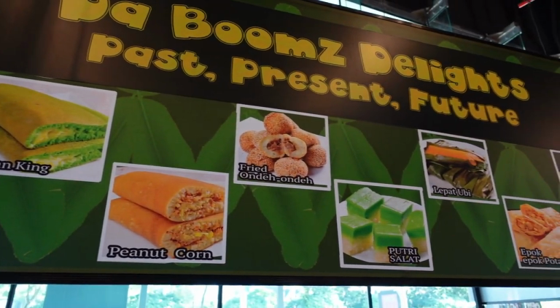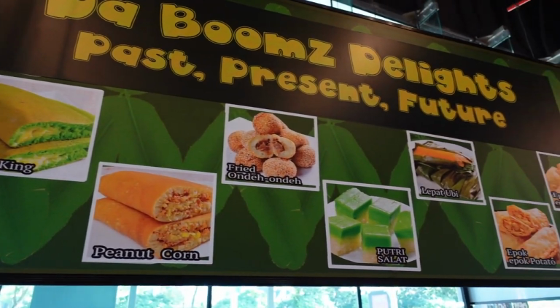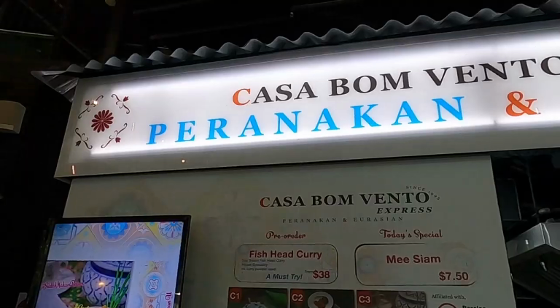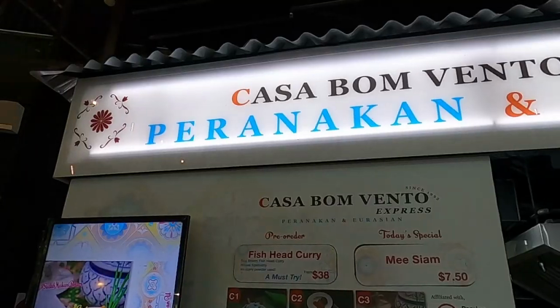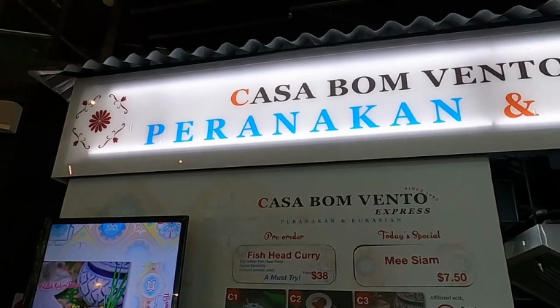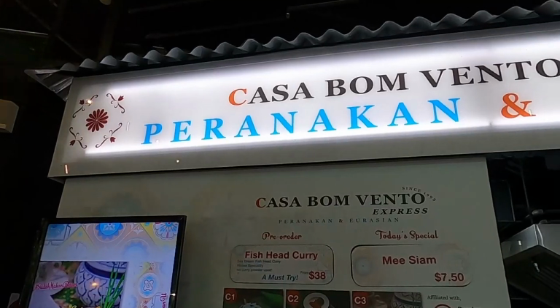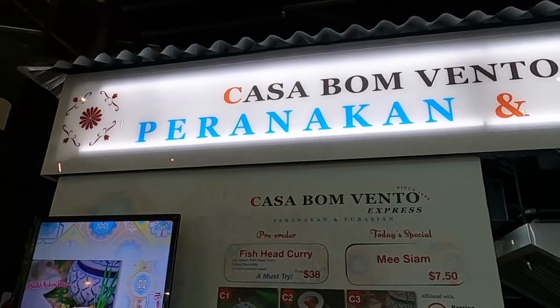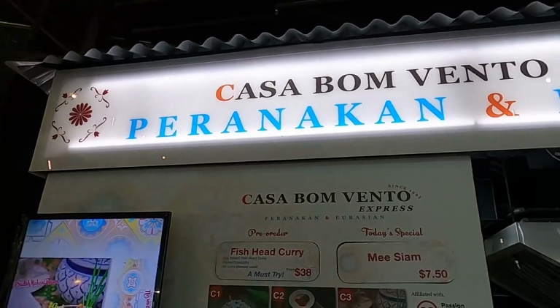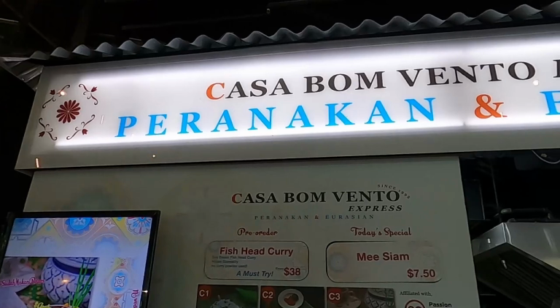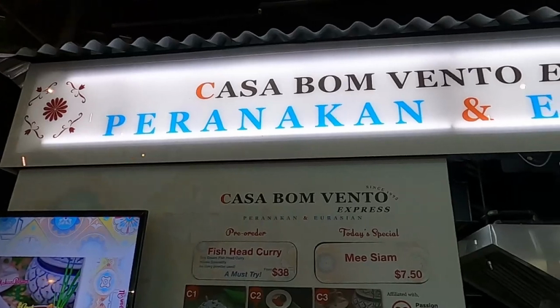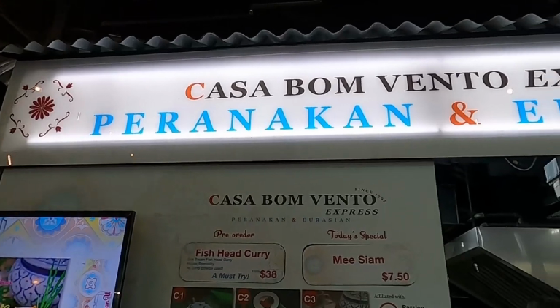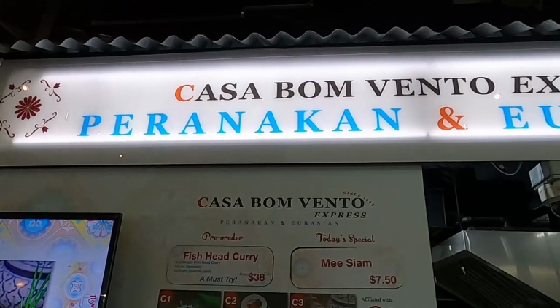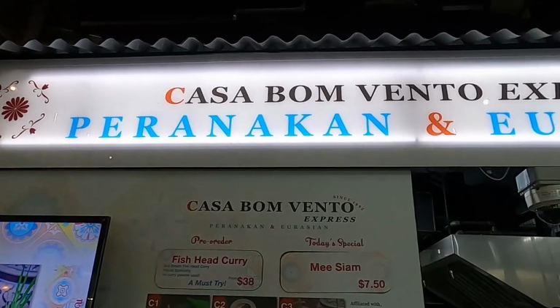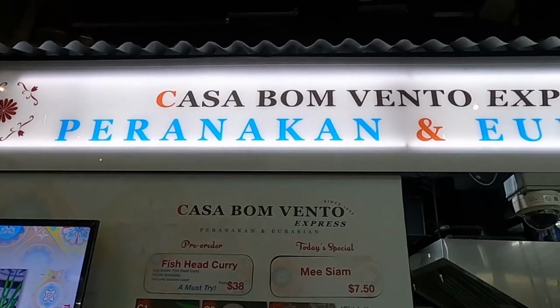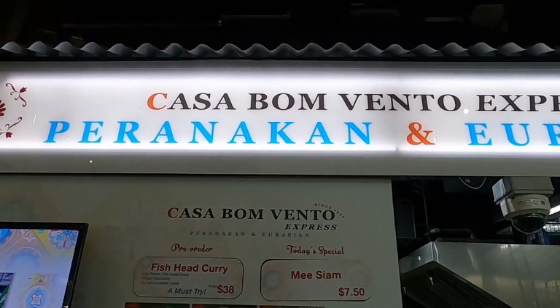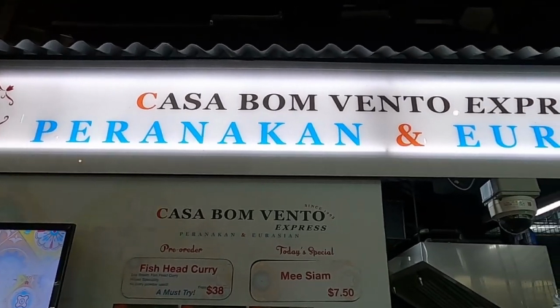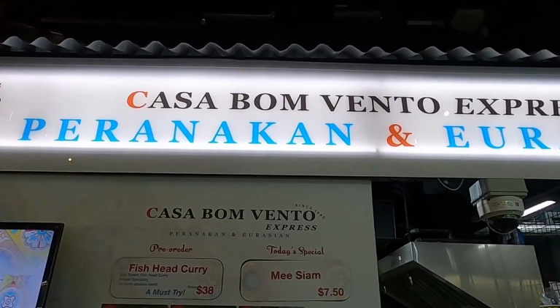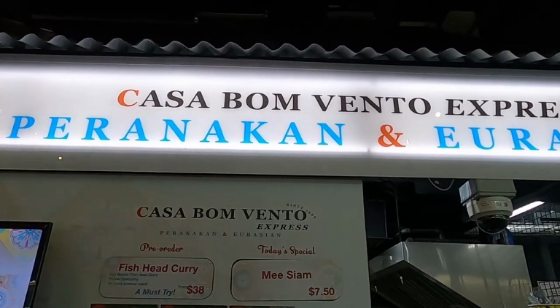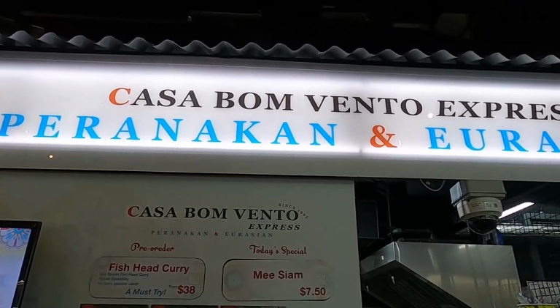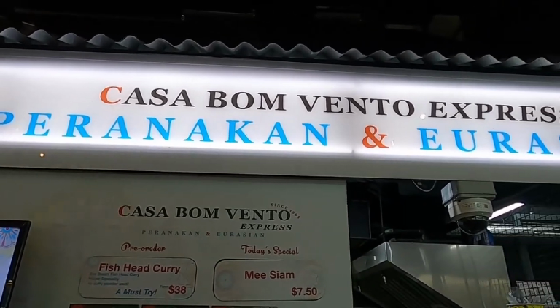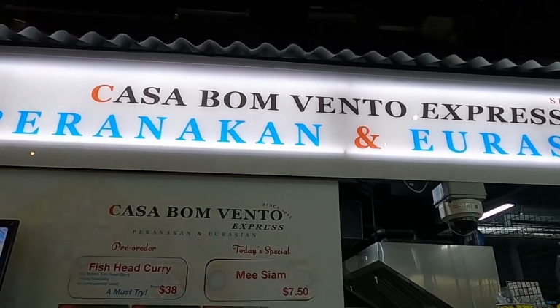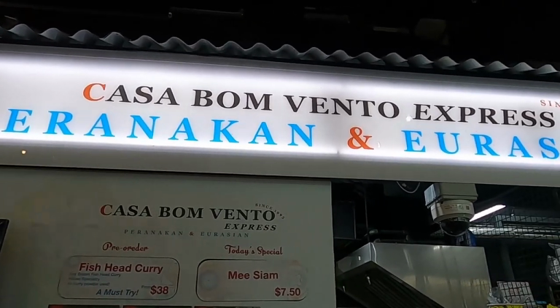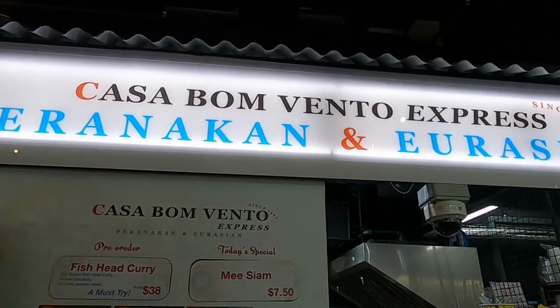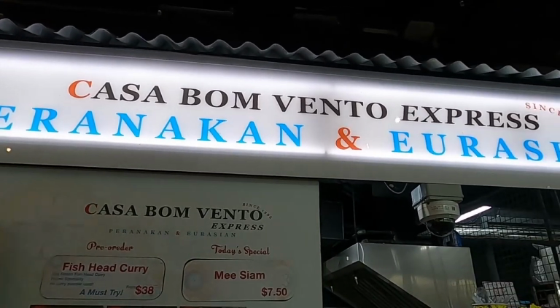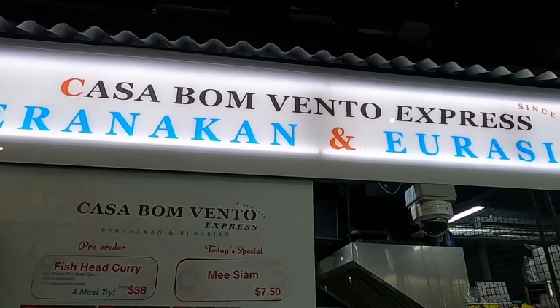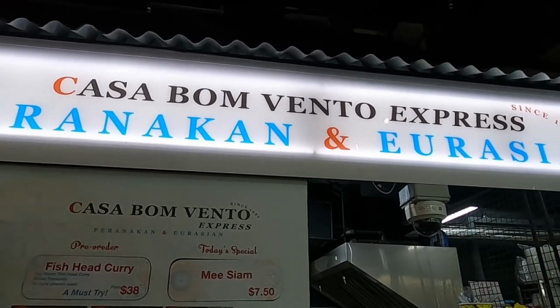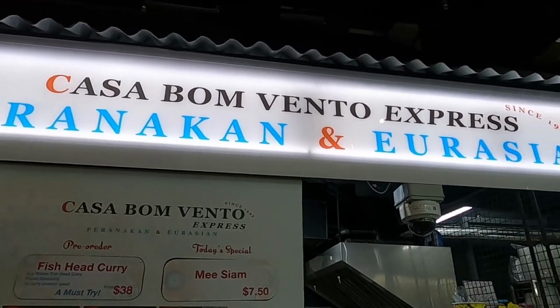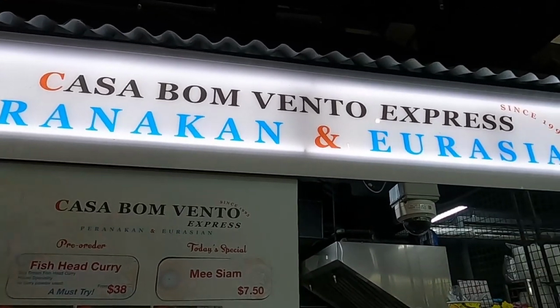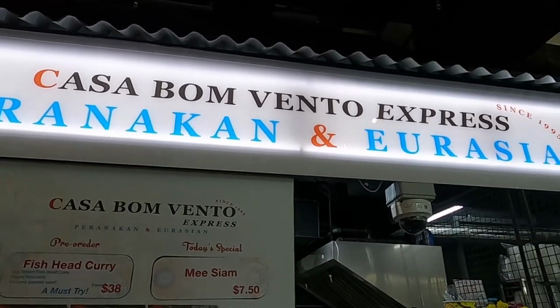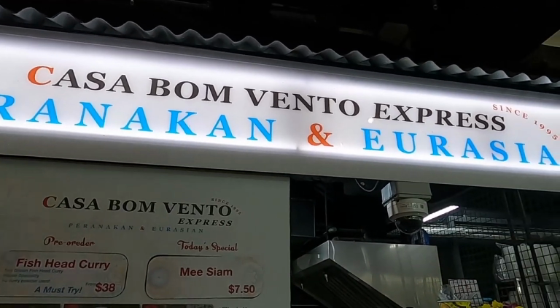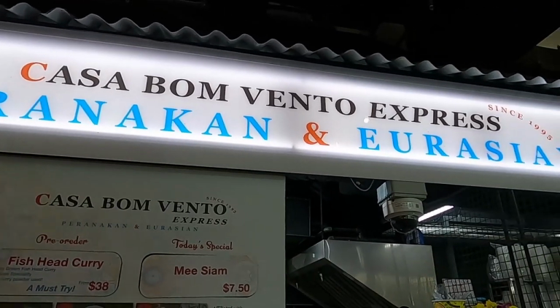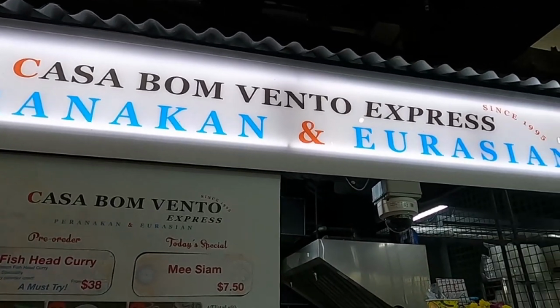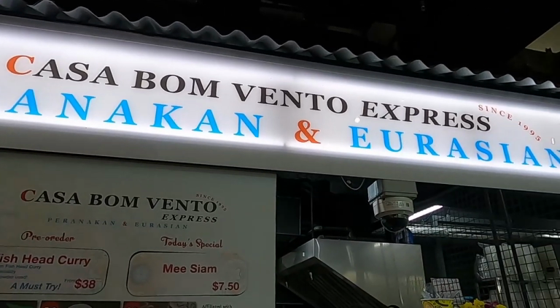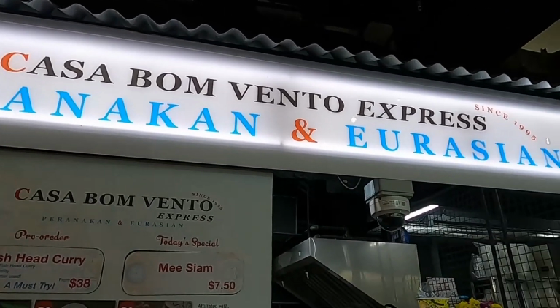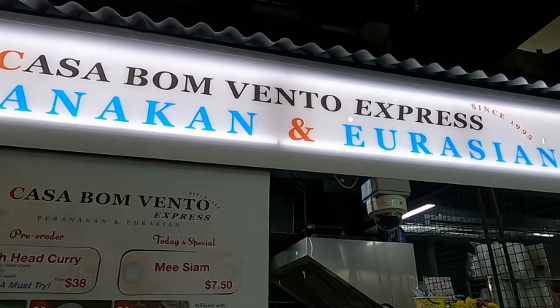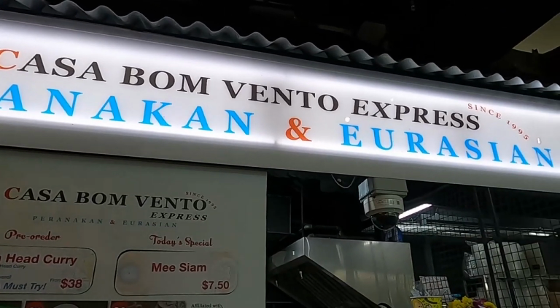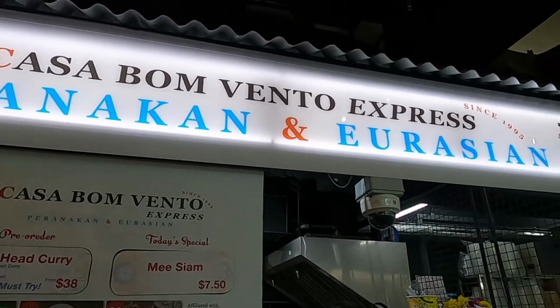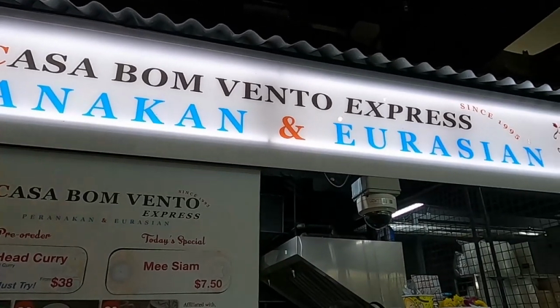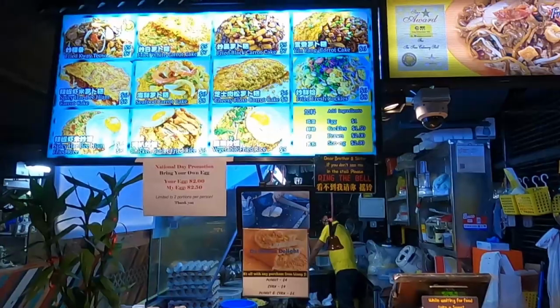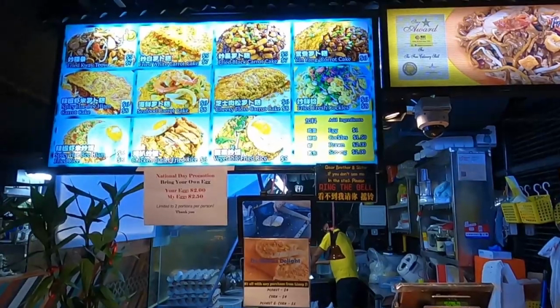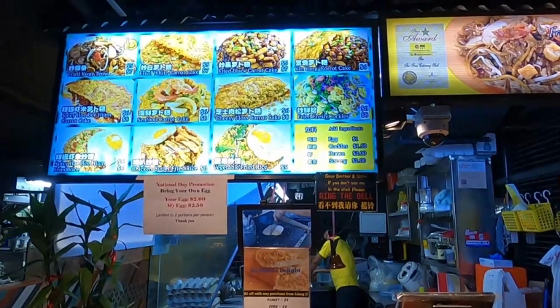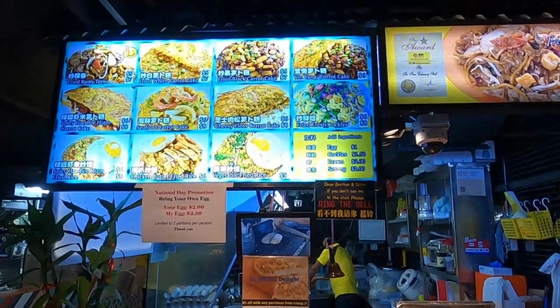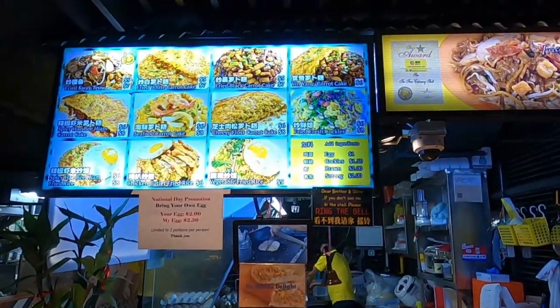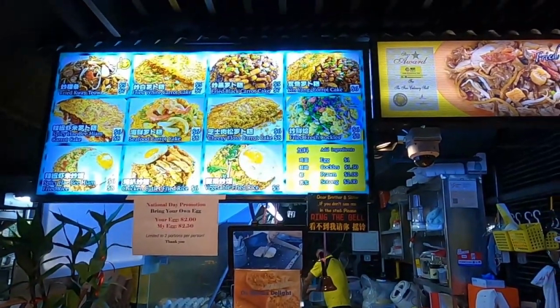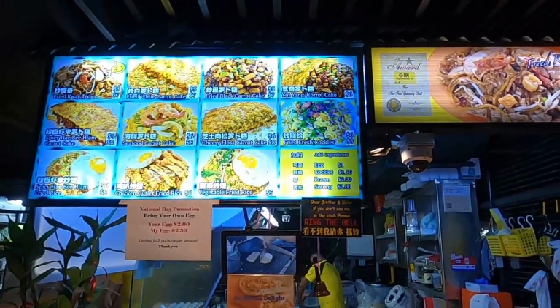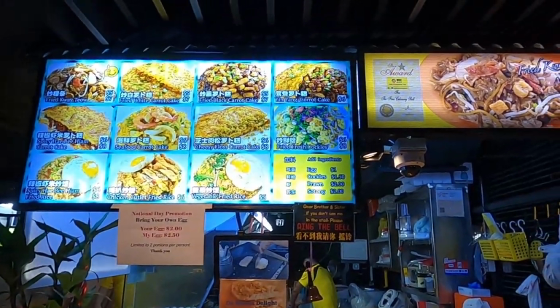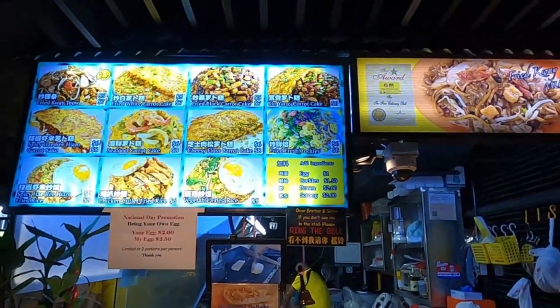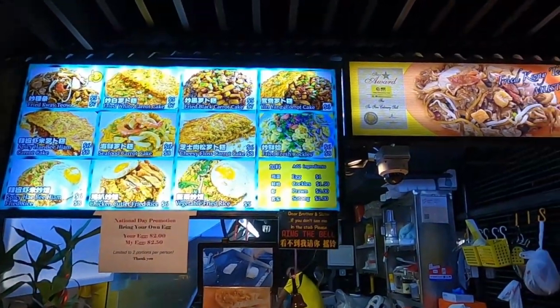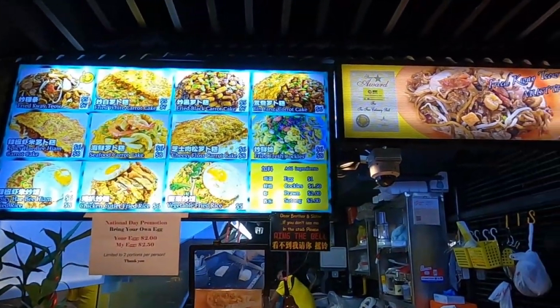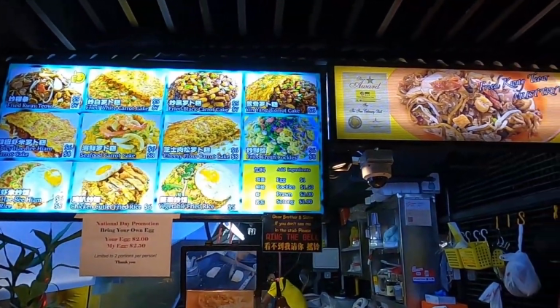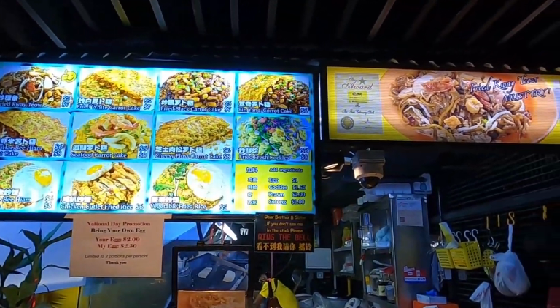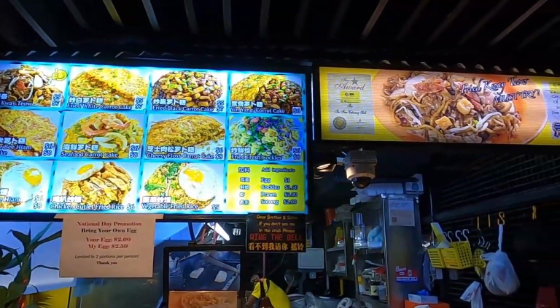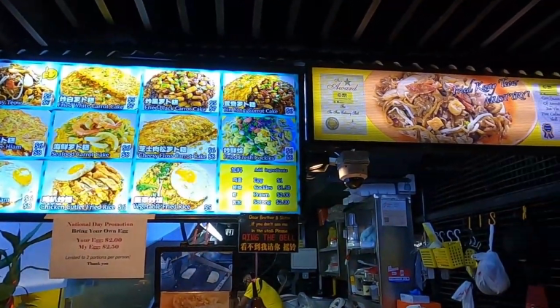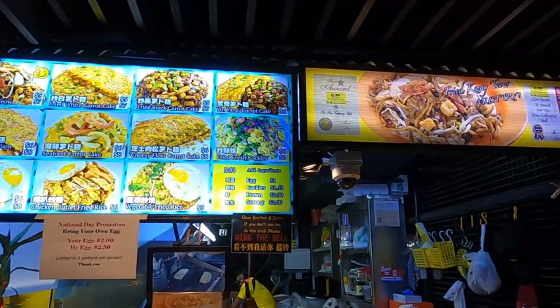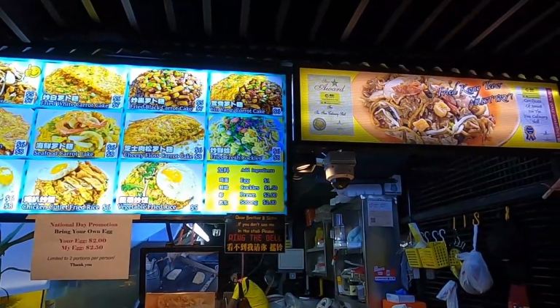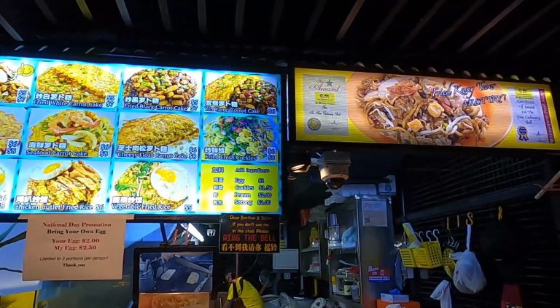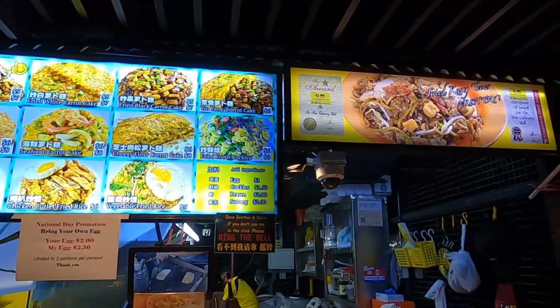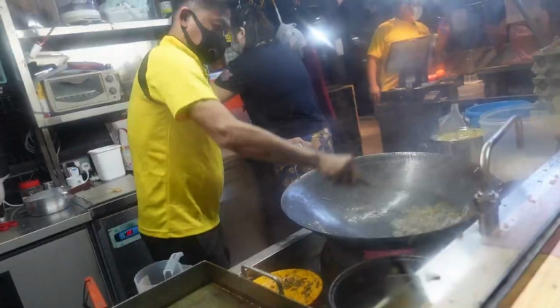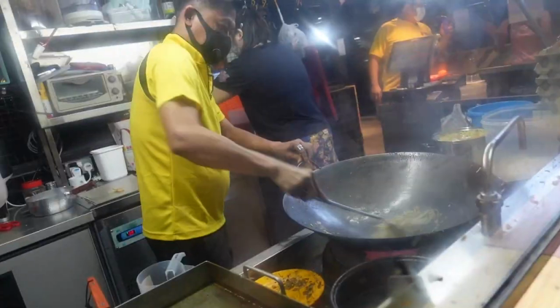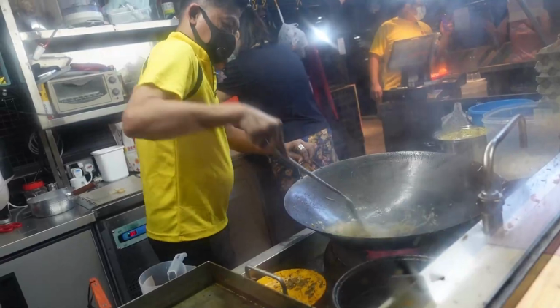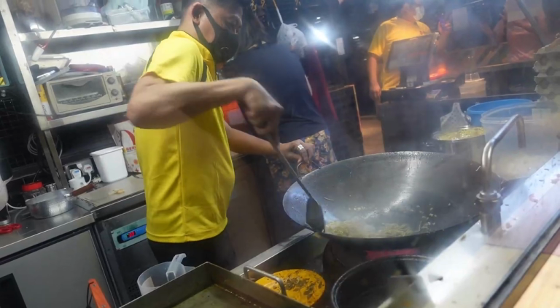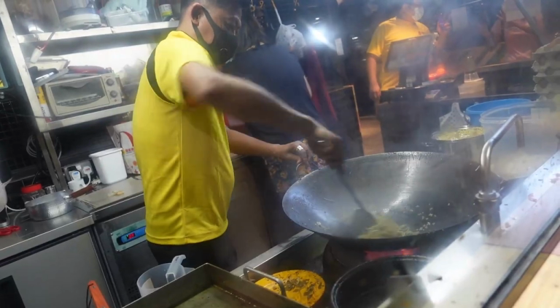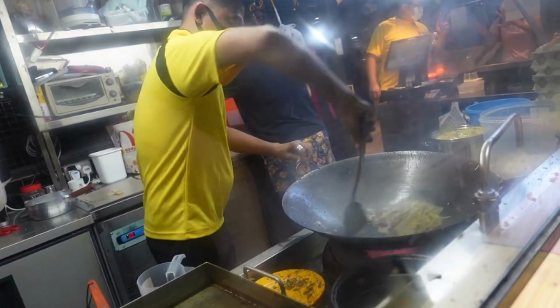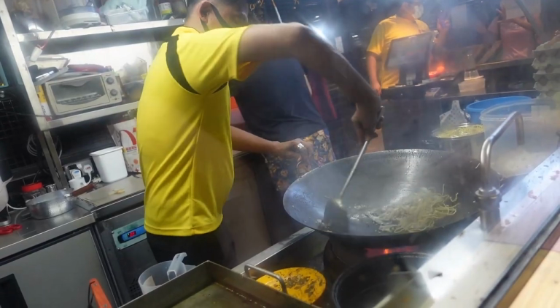So after walking around, we decided to go with a few dishes at the Peranakan Eurasian stall, and of course, Char Kway Teow.